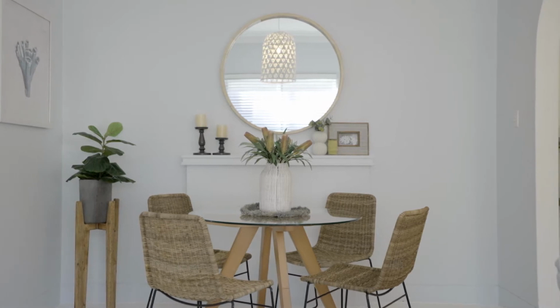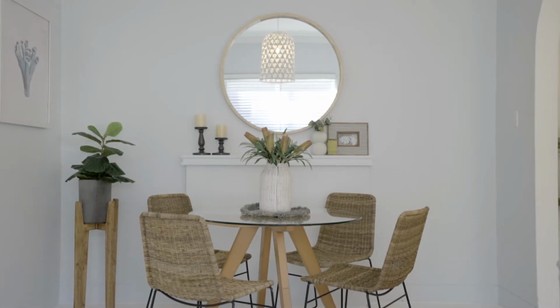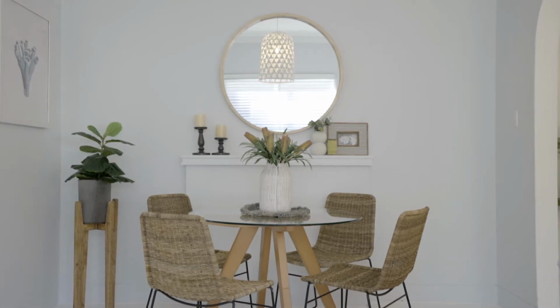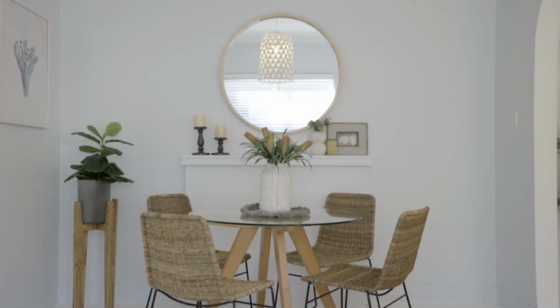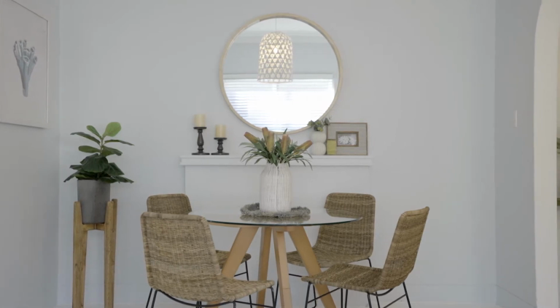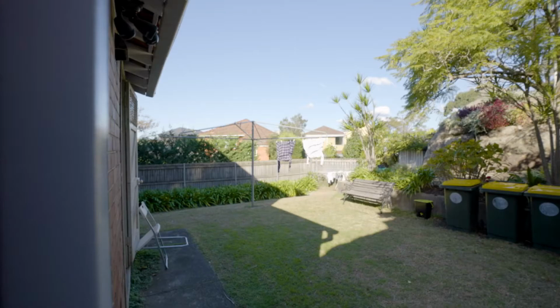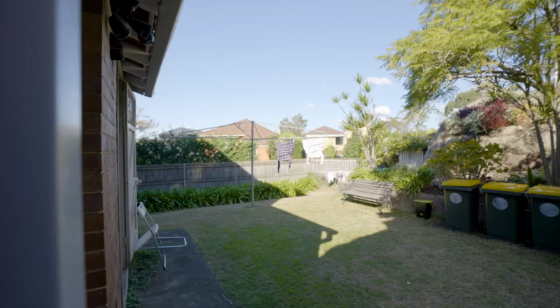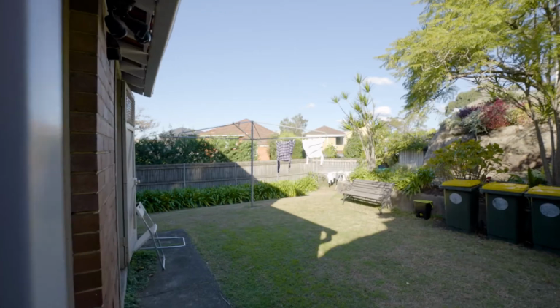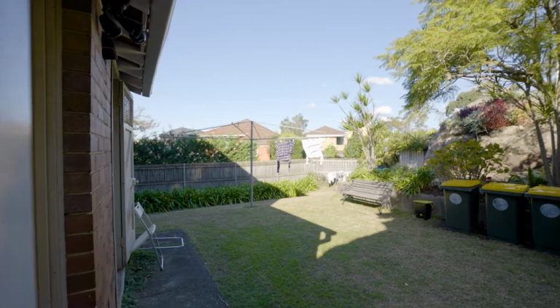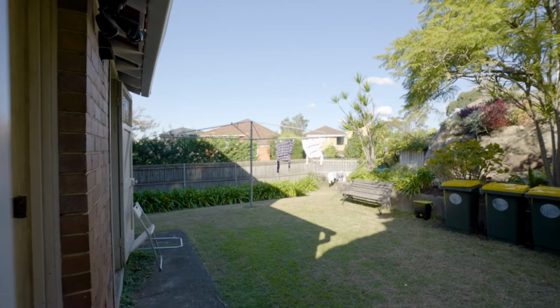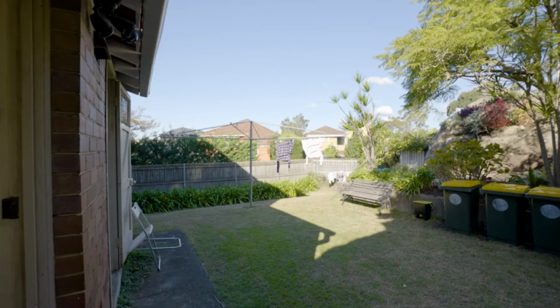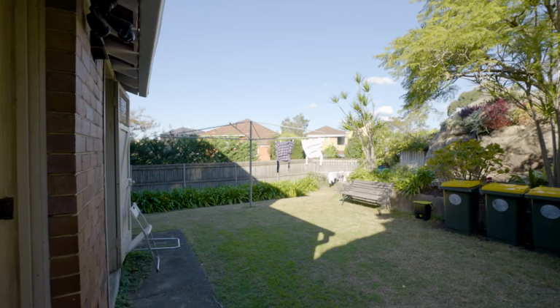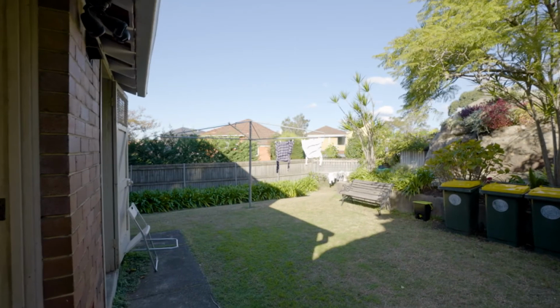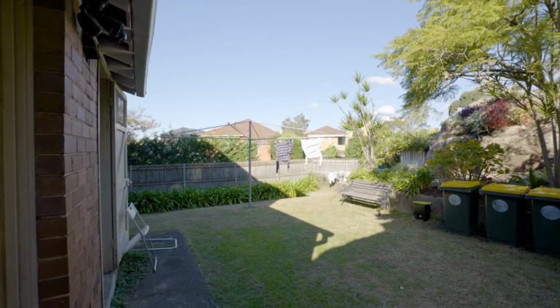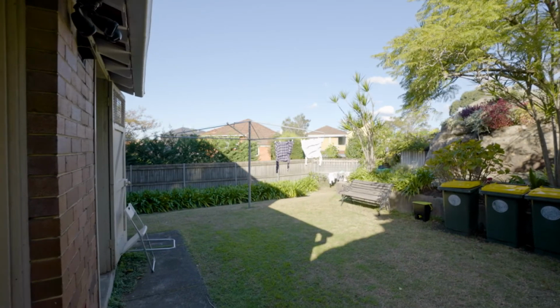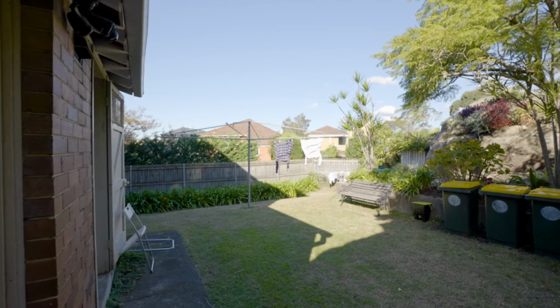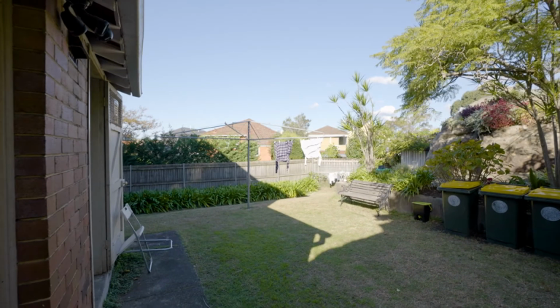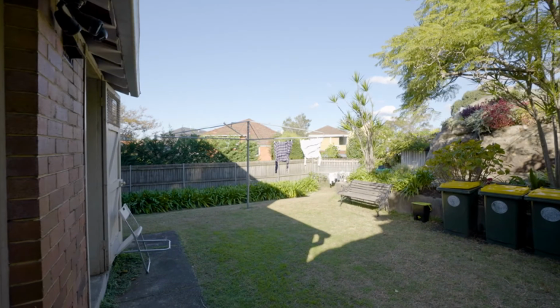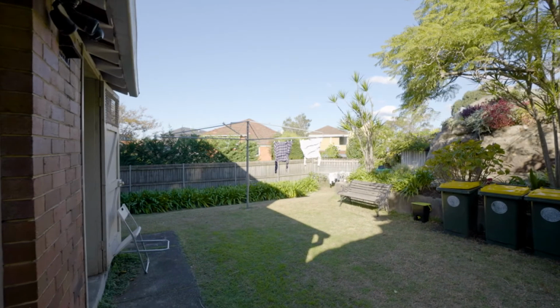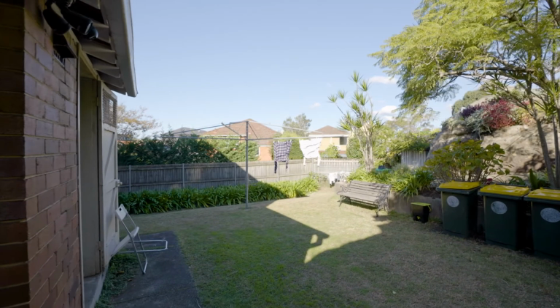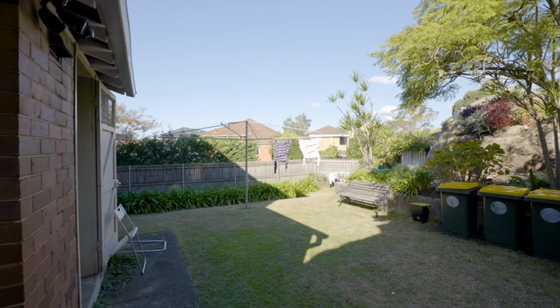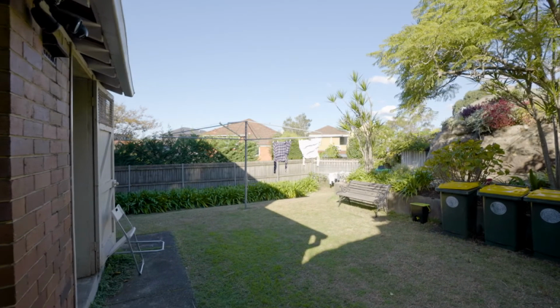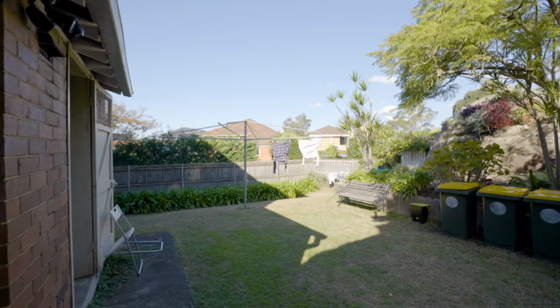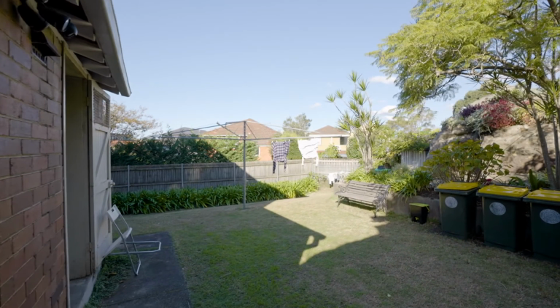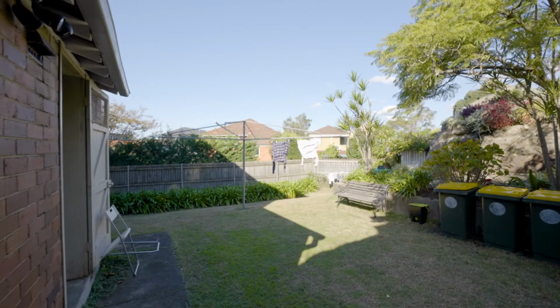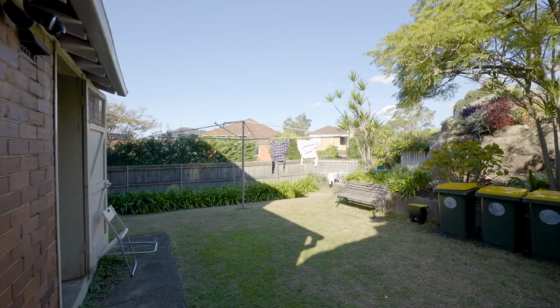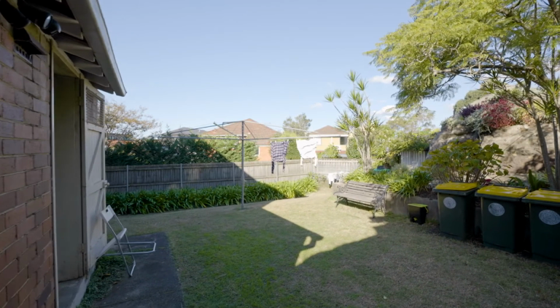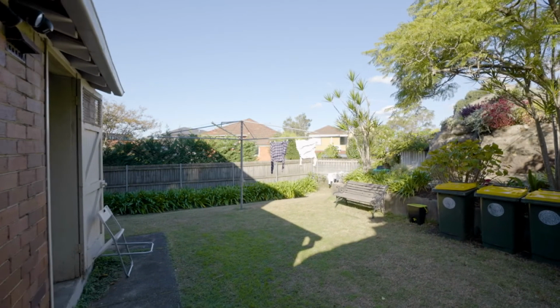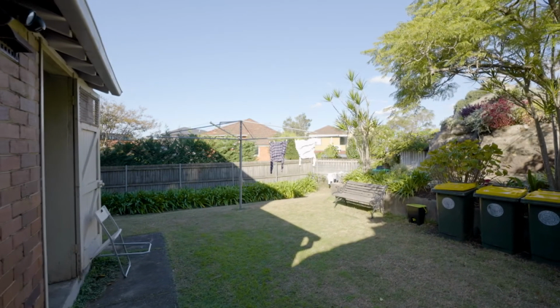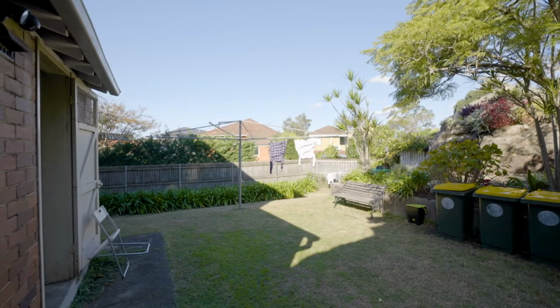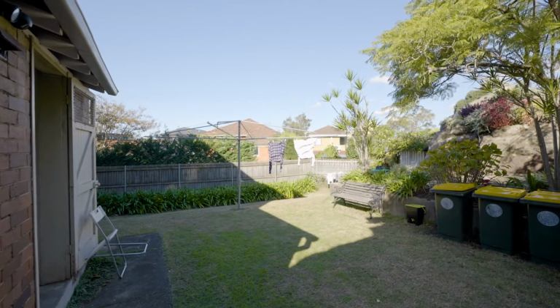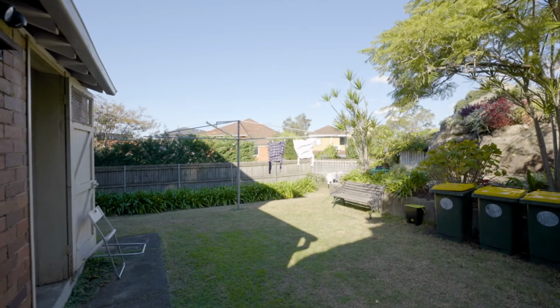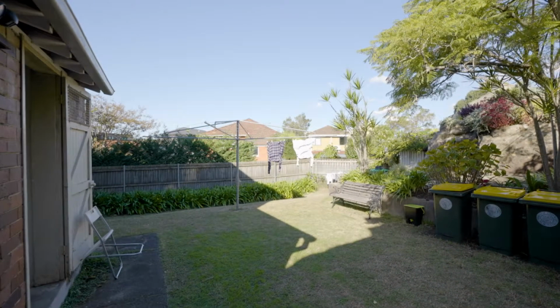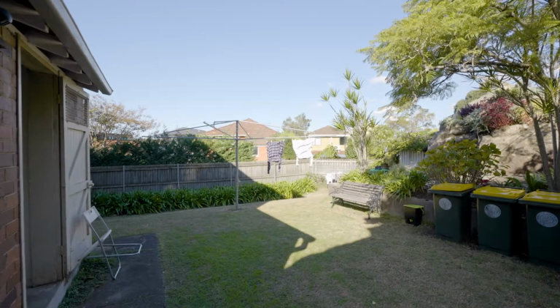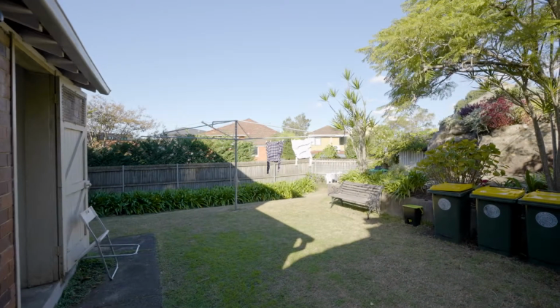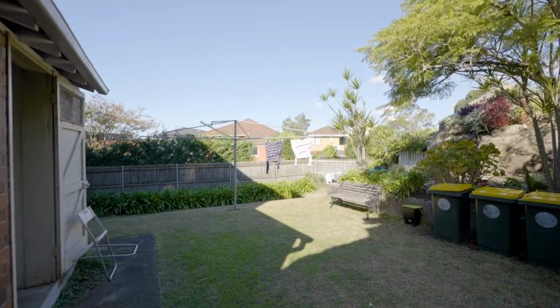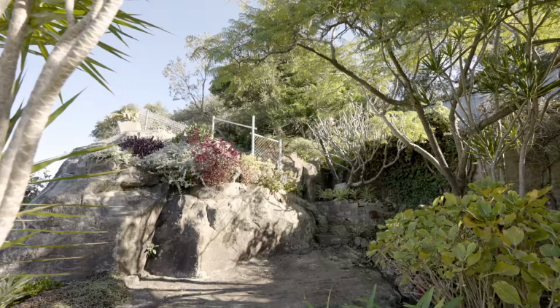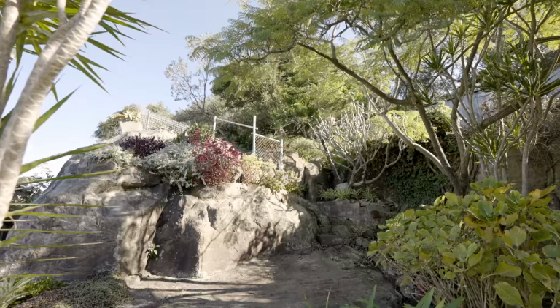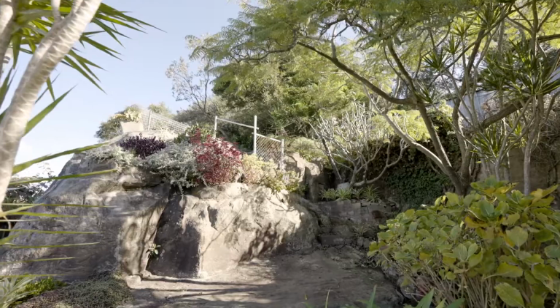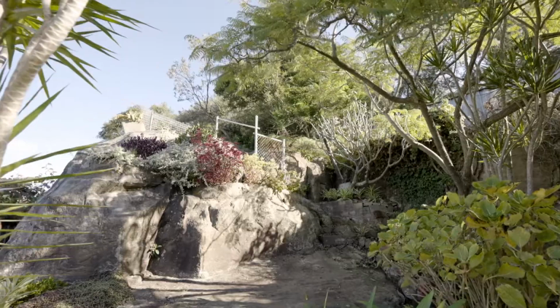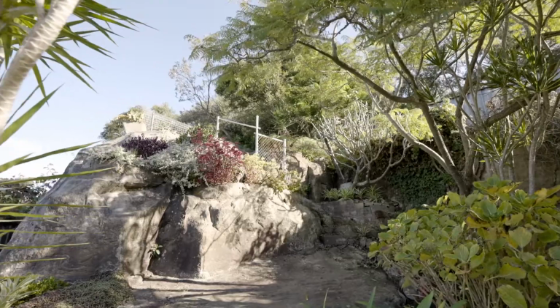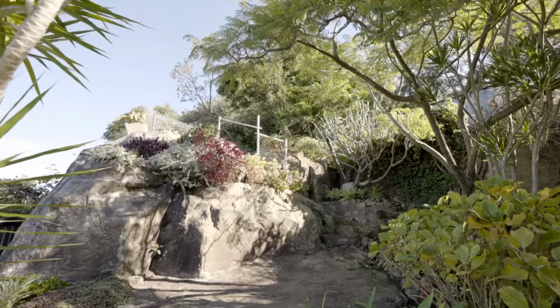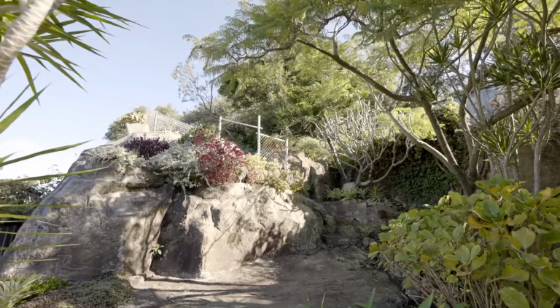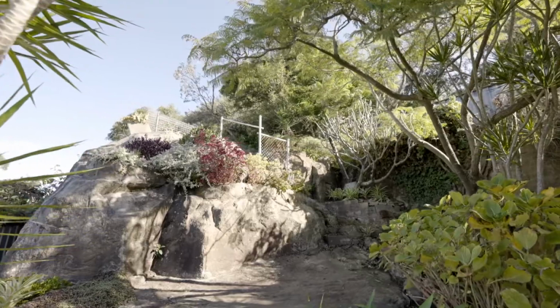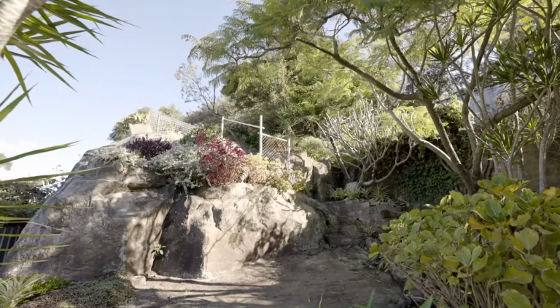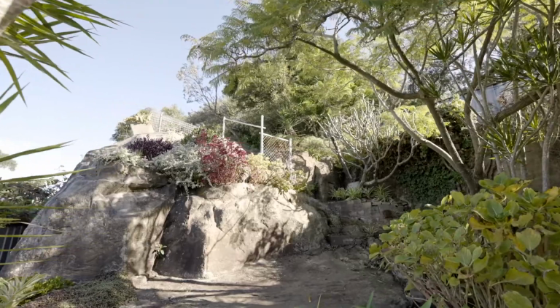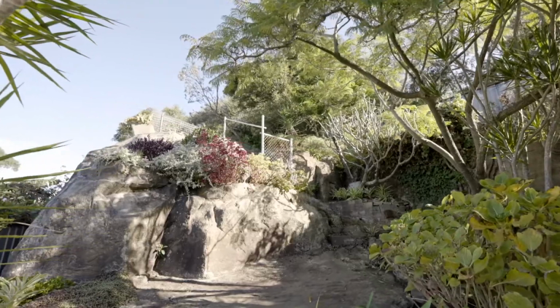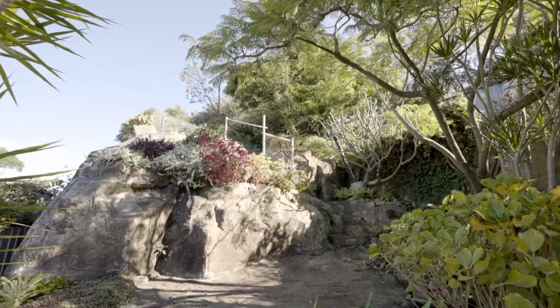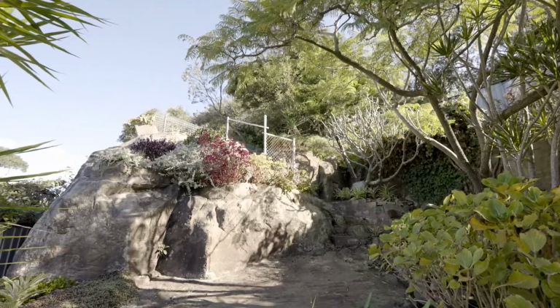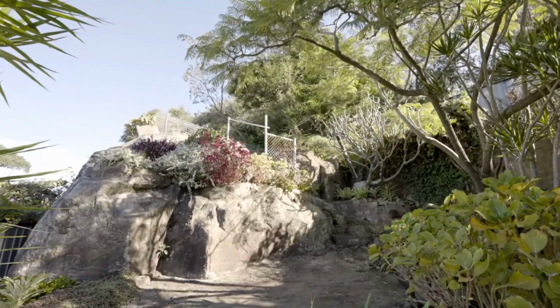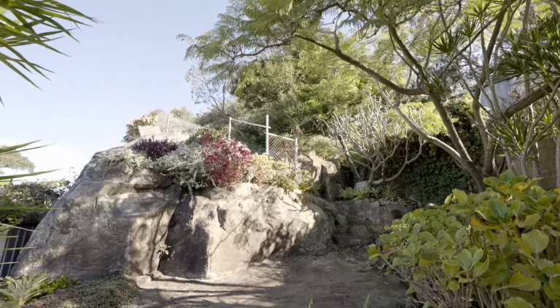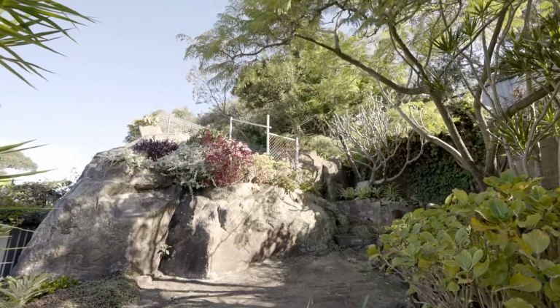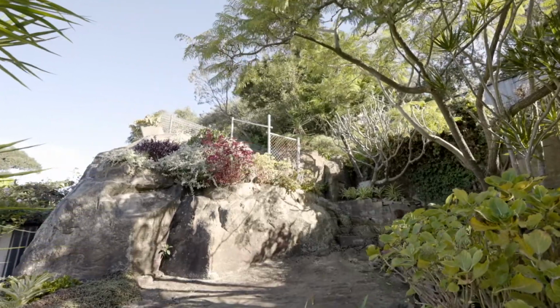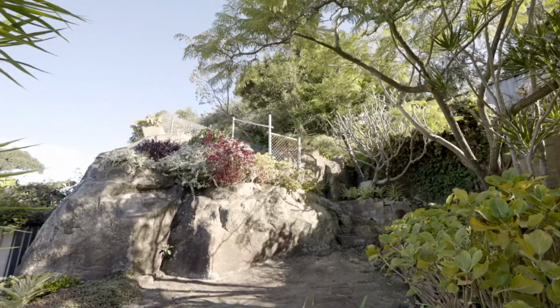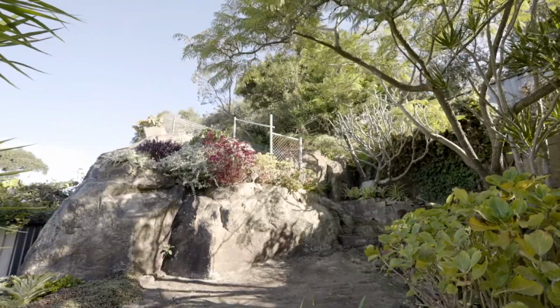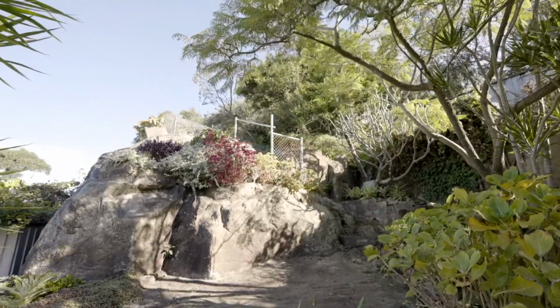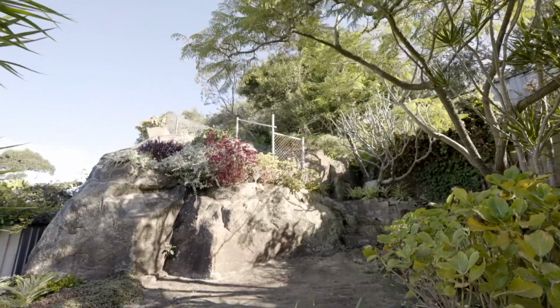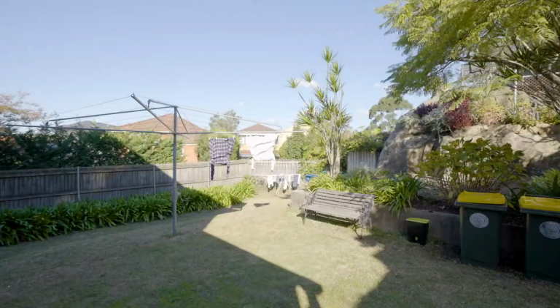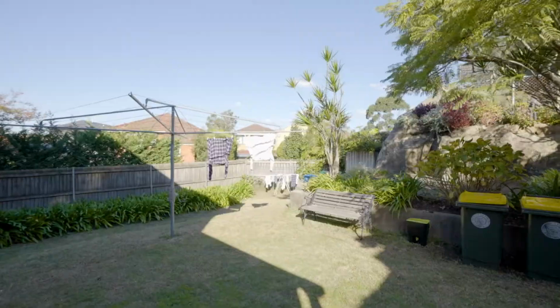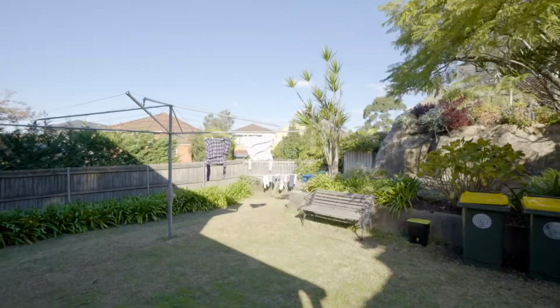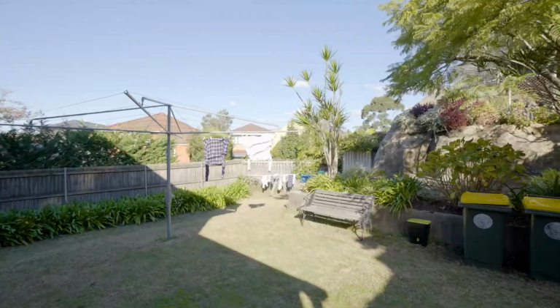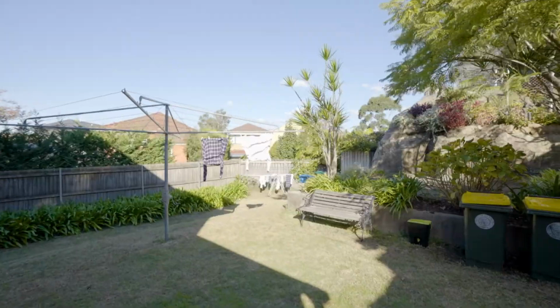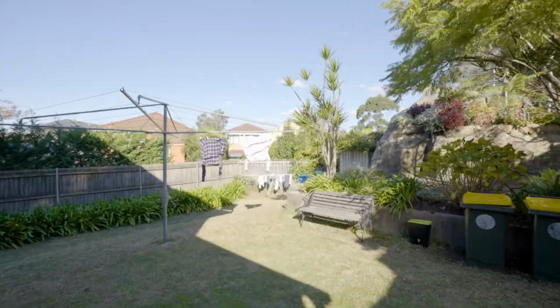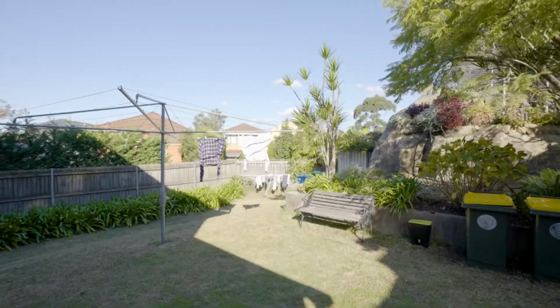In a boutique block of just 8, the building has a great sense of community with refurbished common areas and communal gardens.